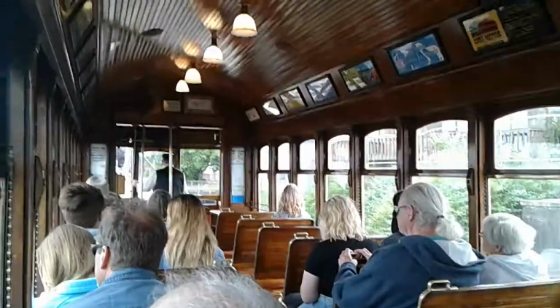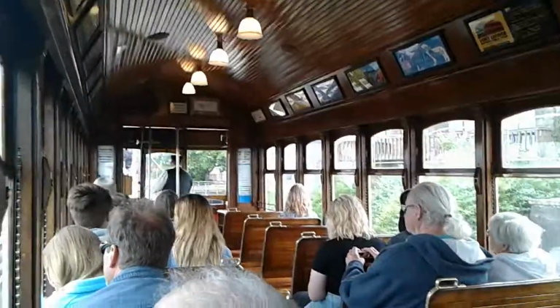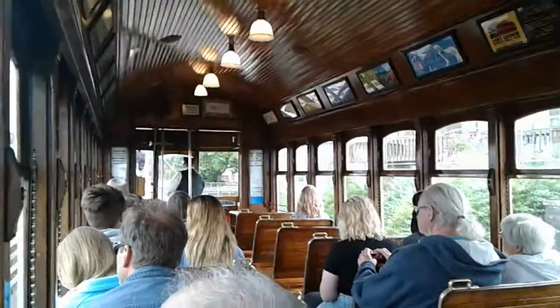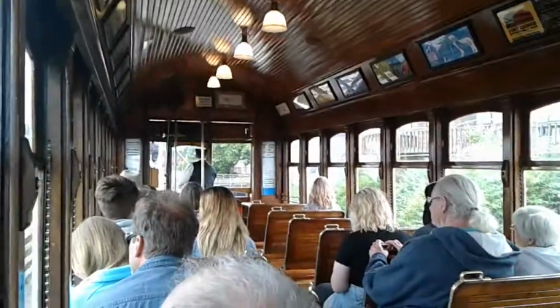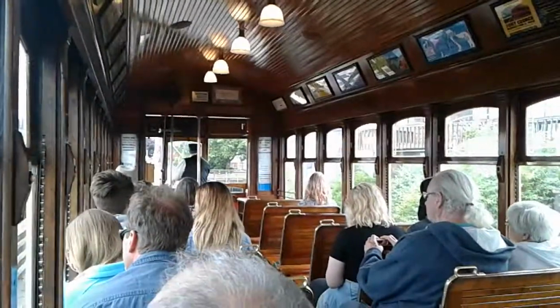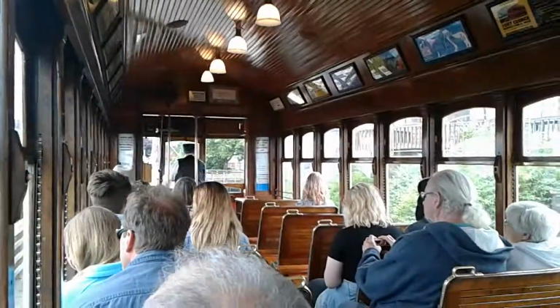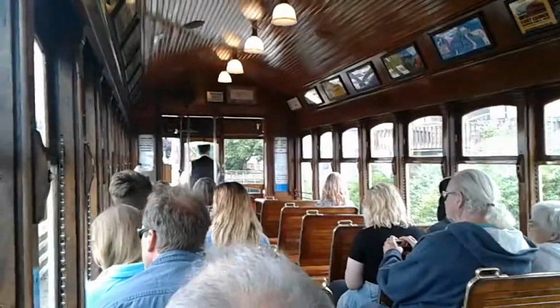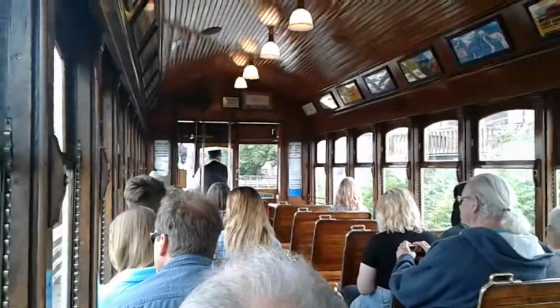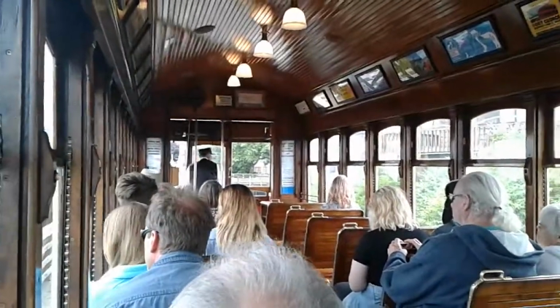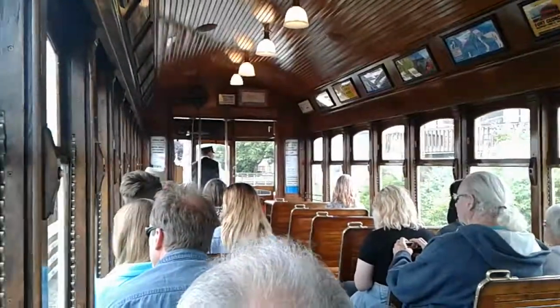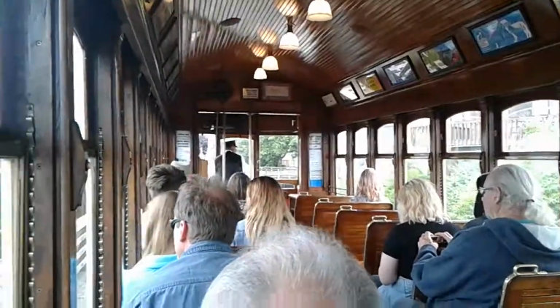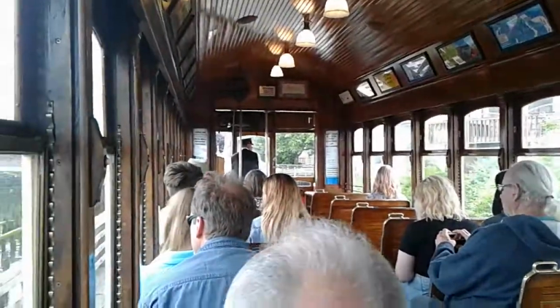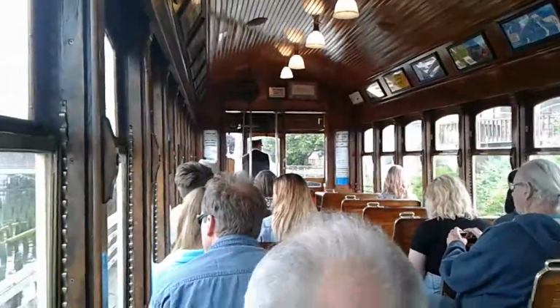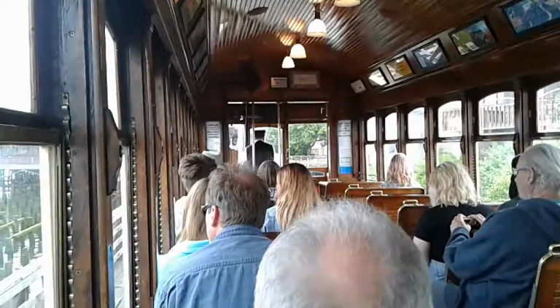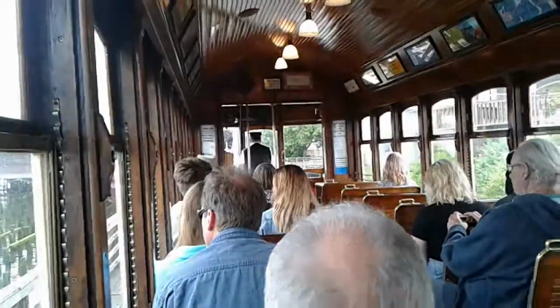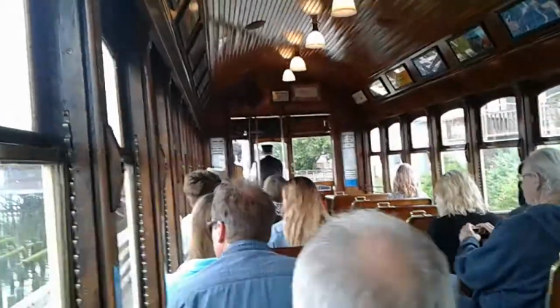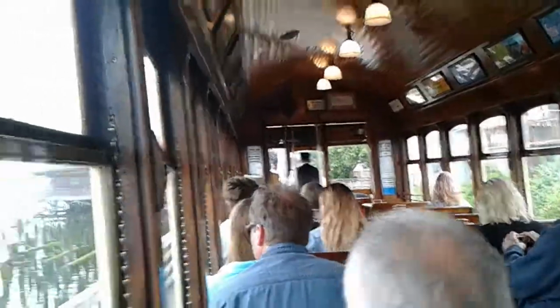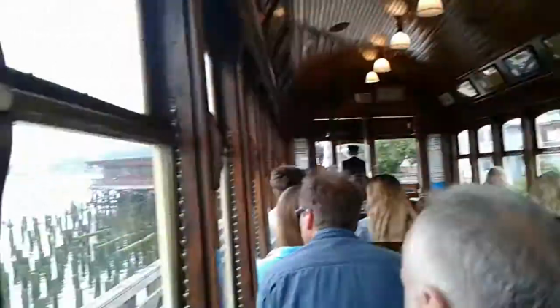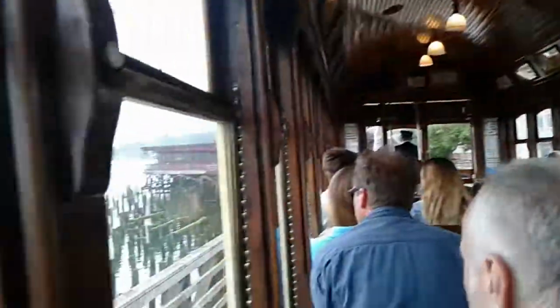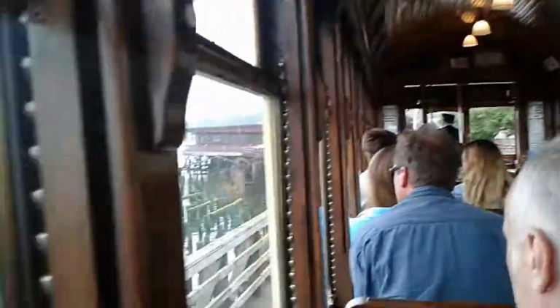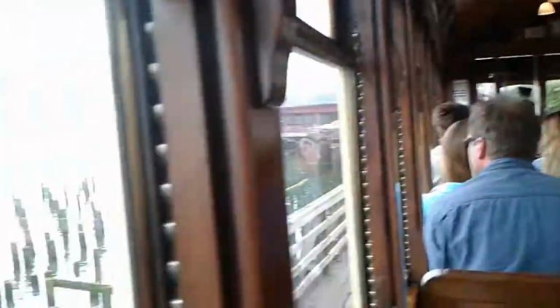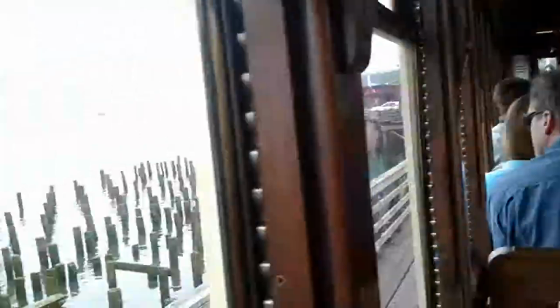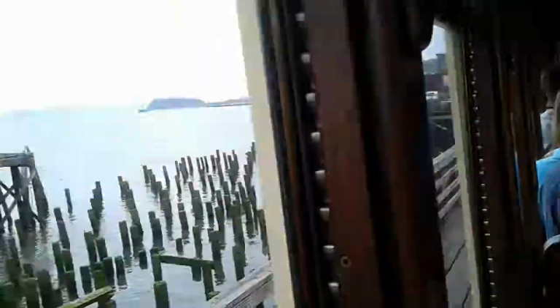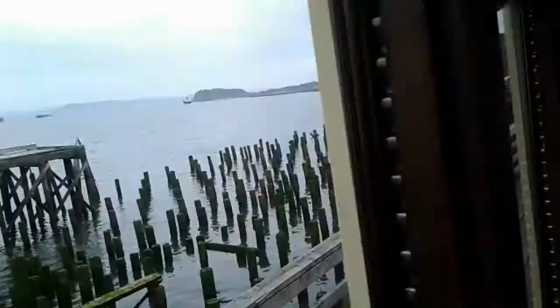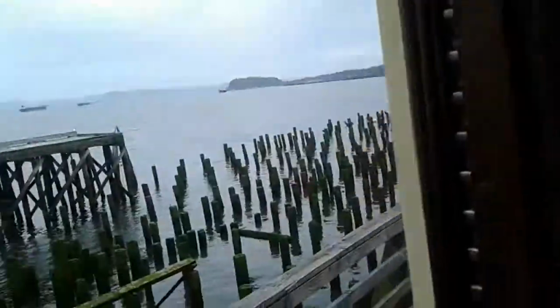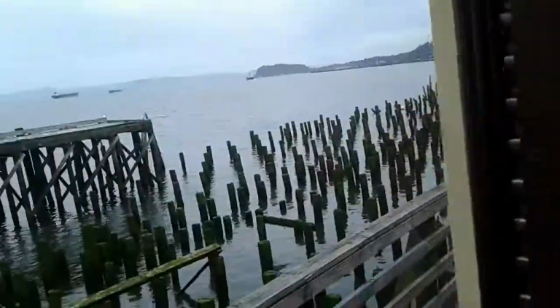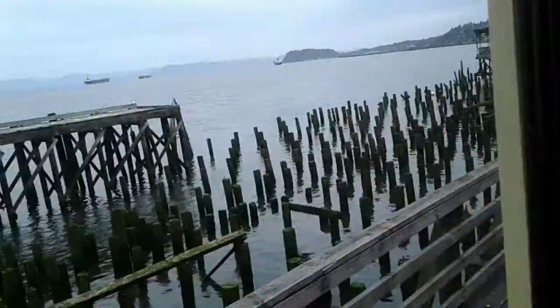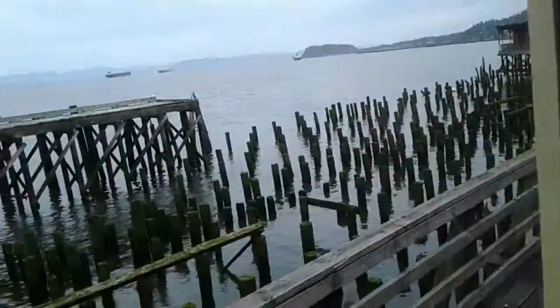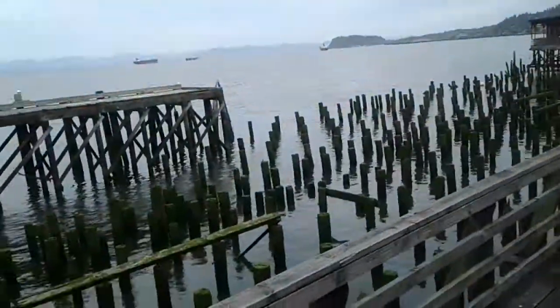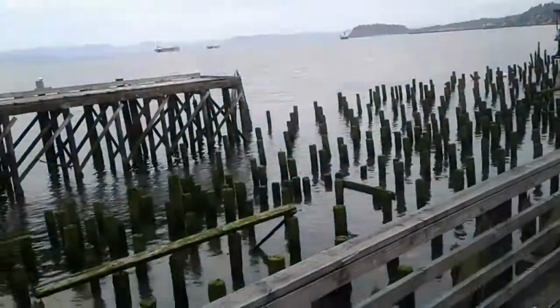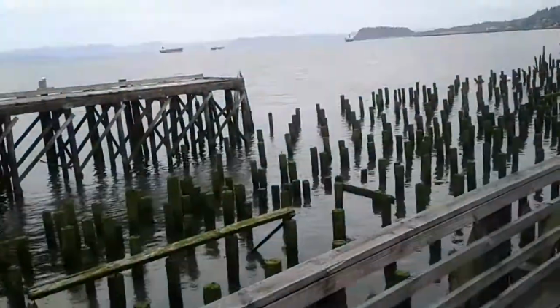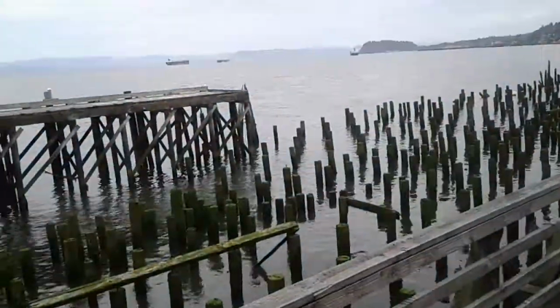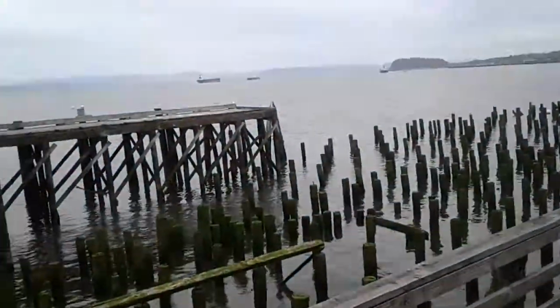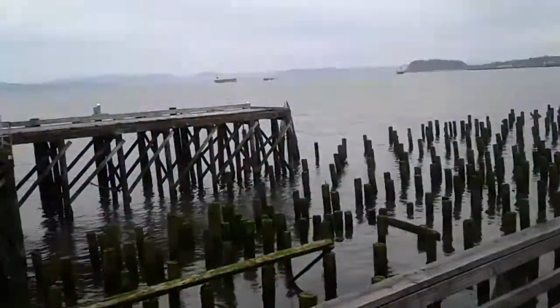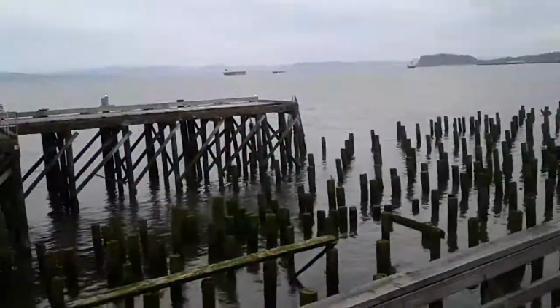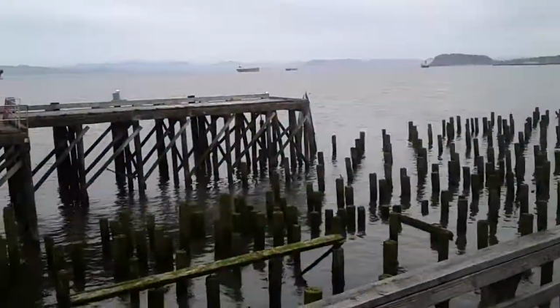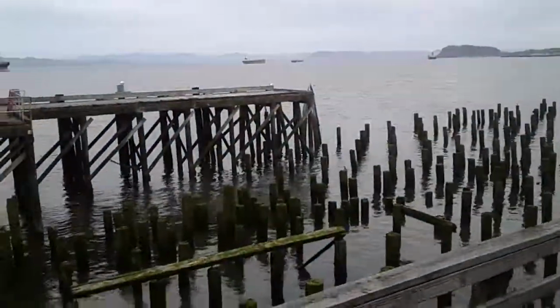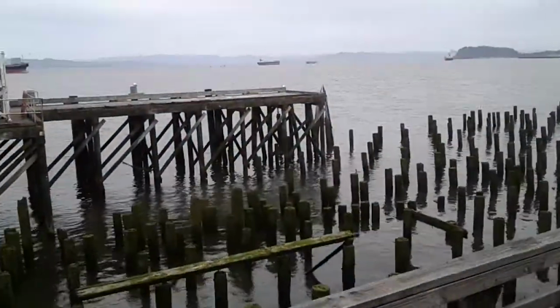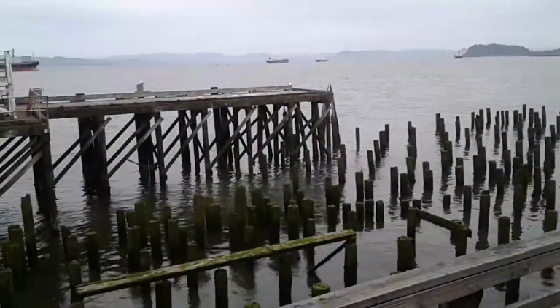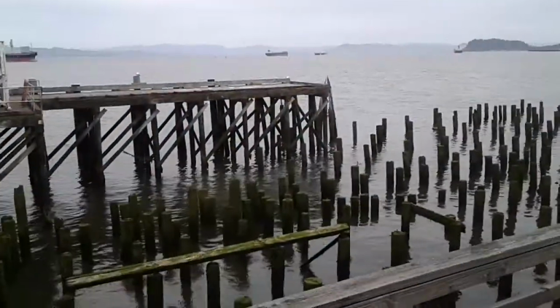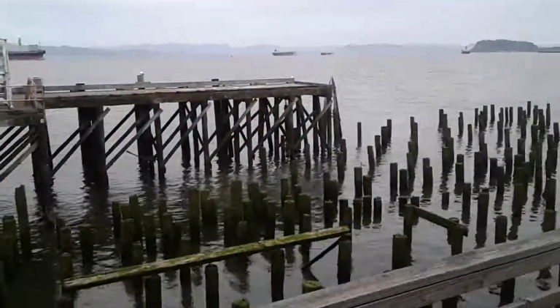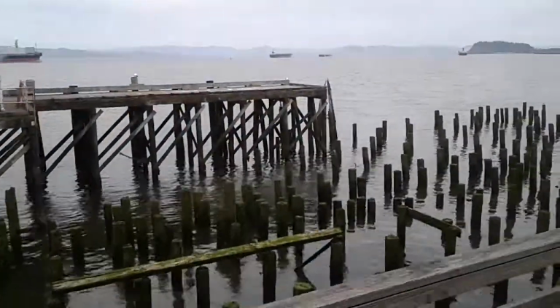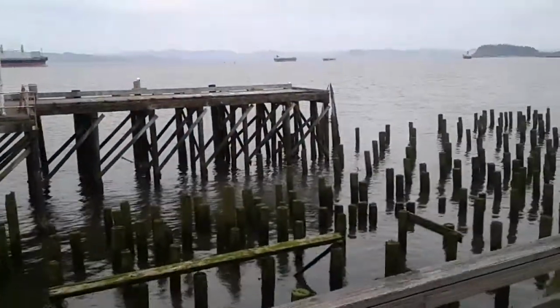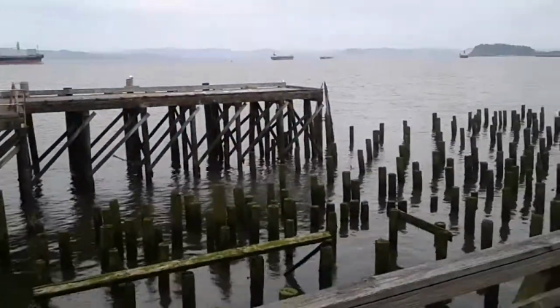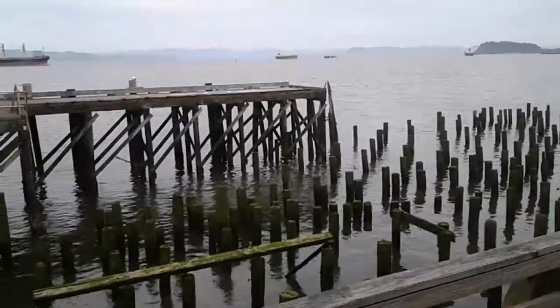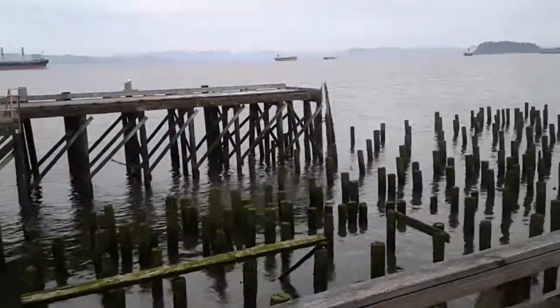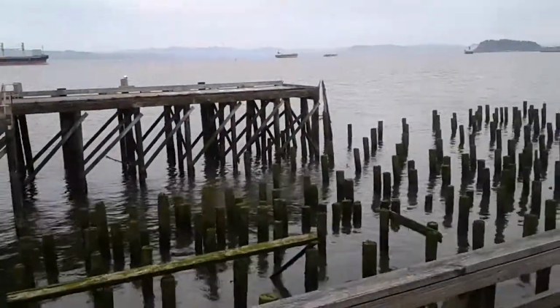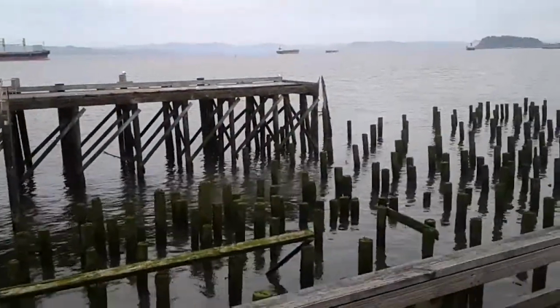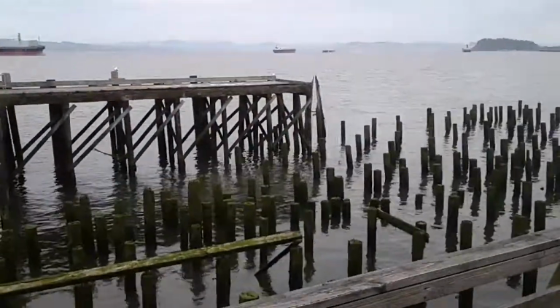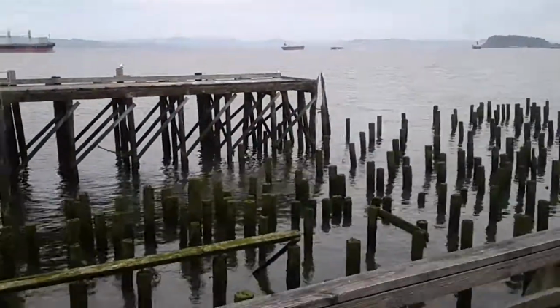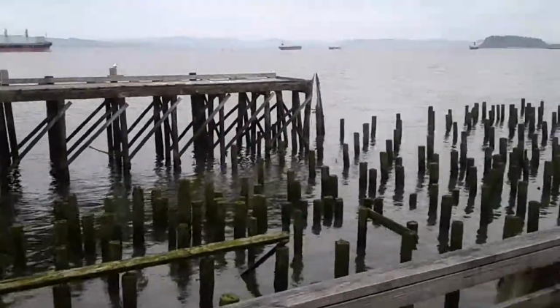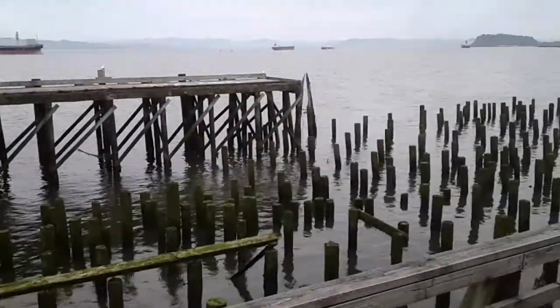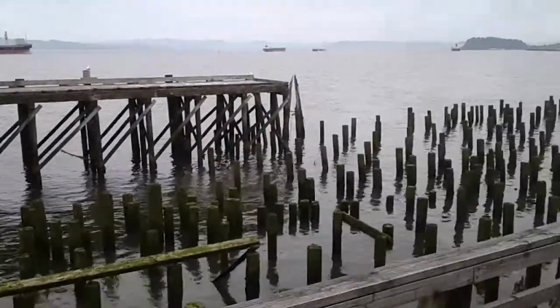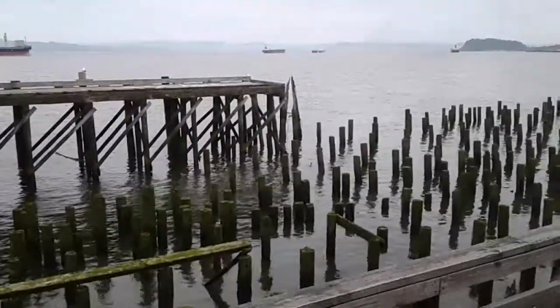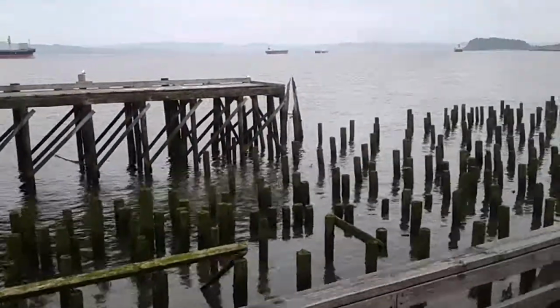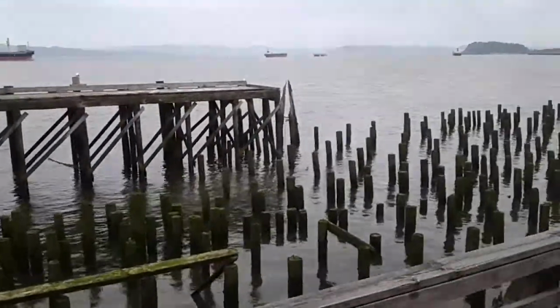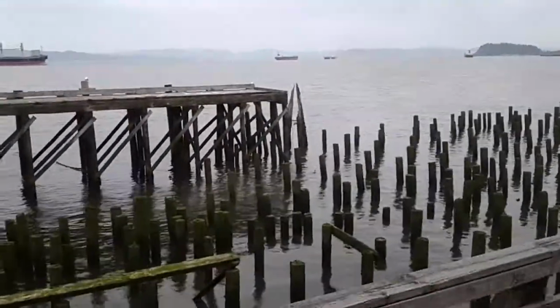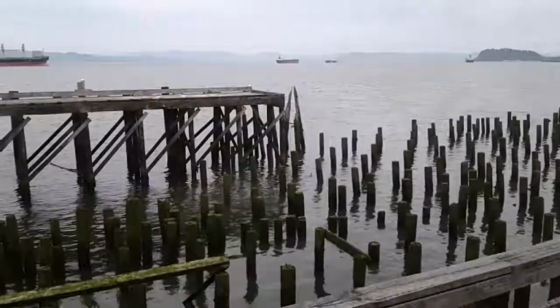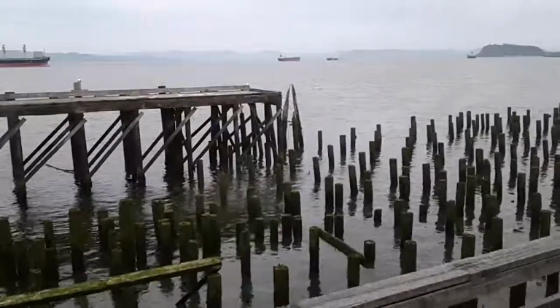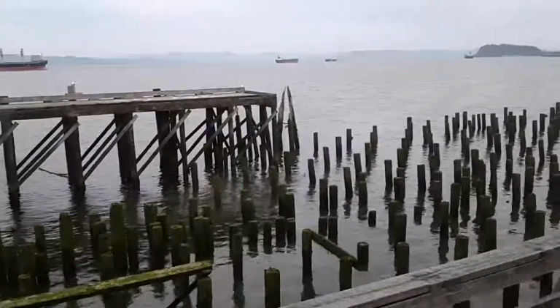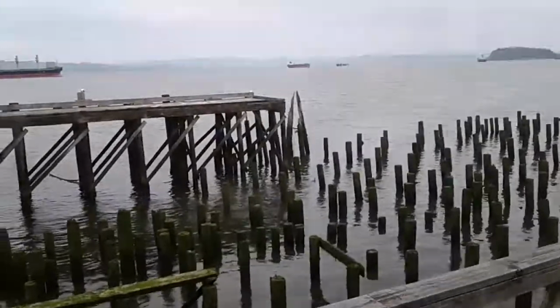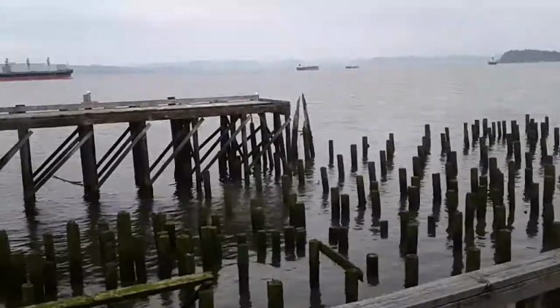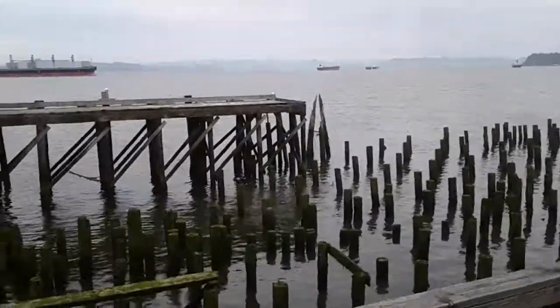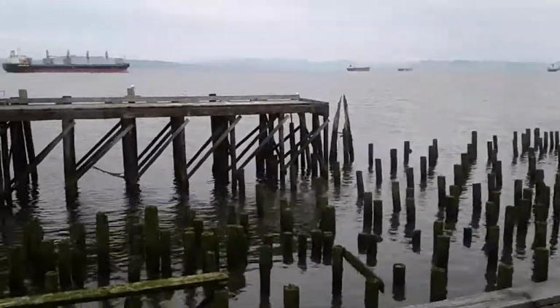Notice all these pylons on the left side. I was mentioning that buildings fall but pylons remain. And notice the pylons are still here. Many of those pylons were driven in the late 1800s.